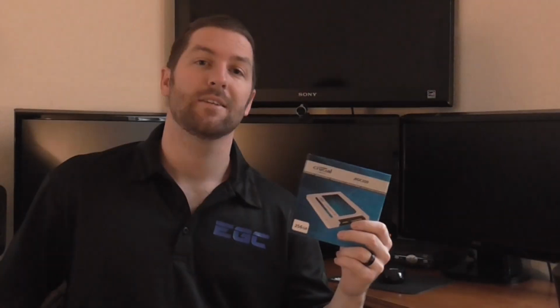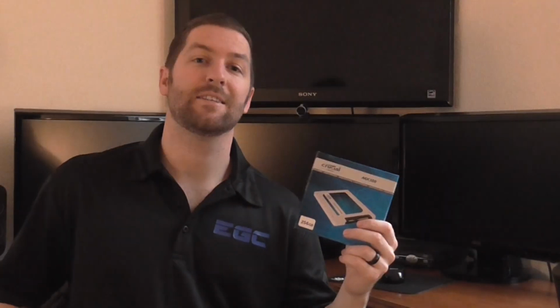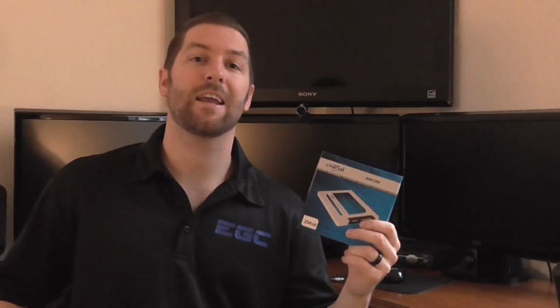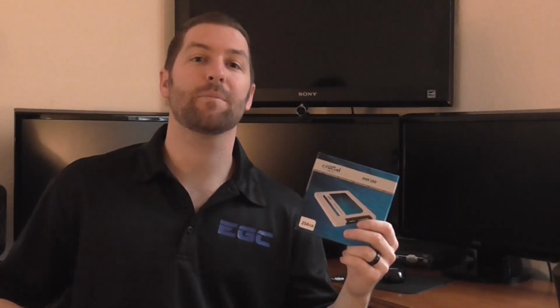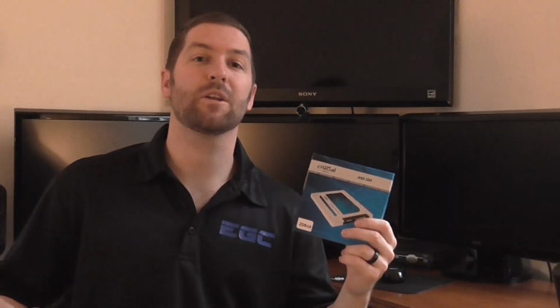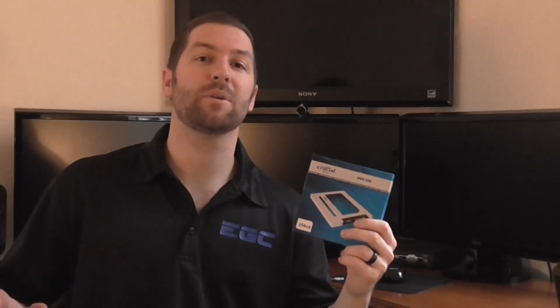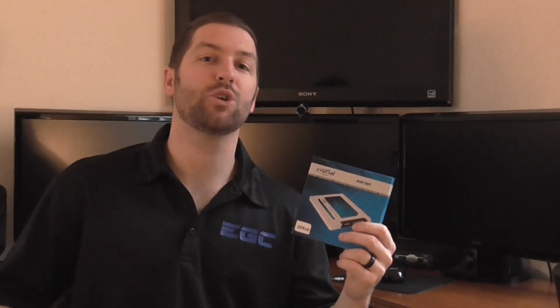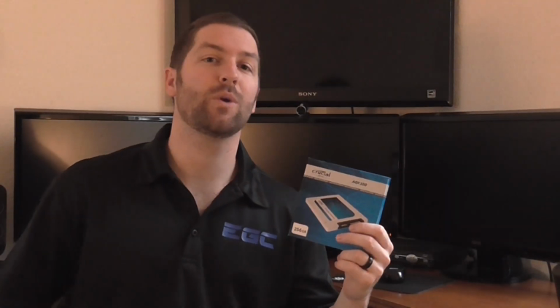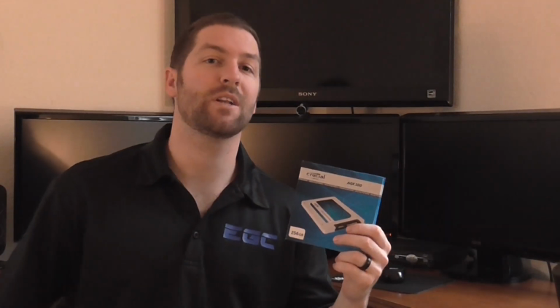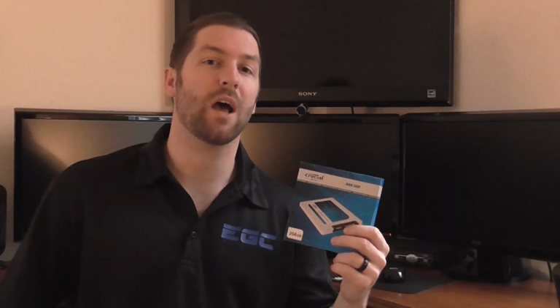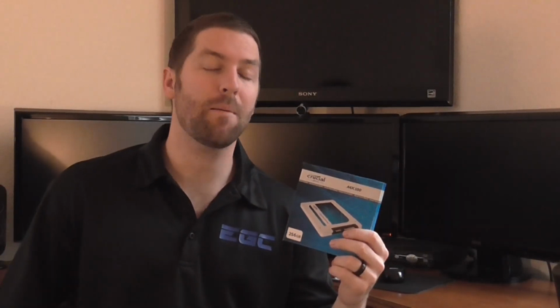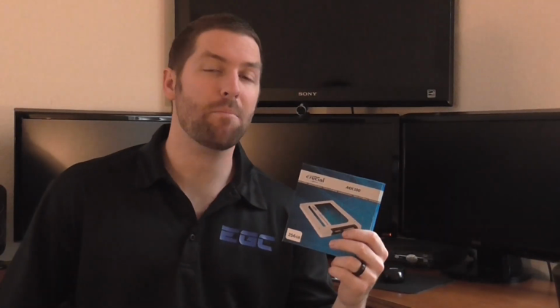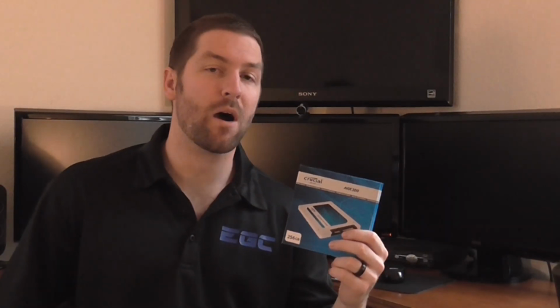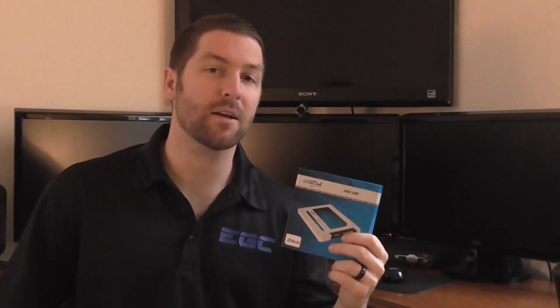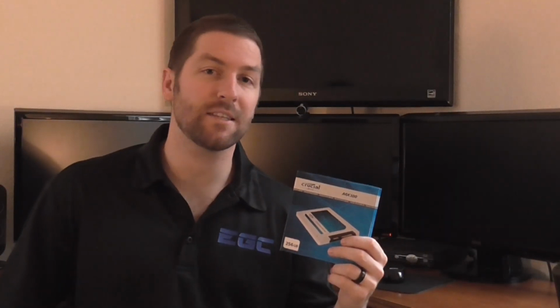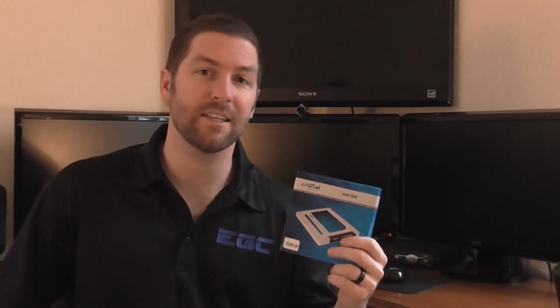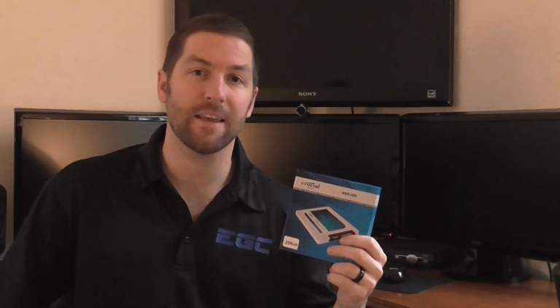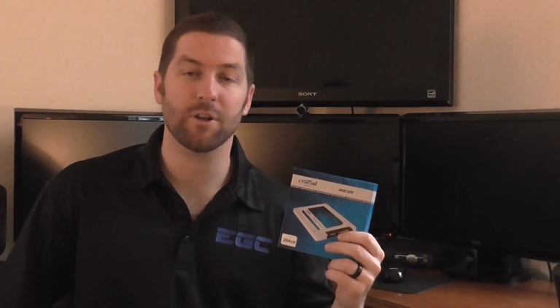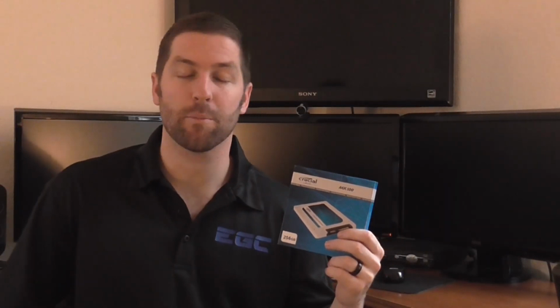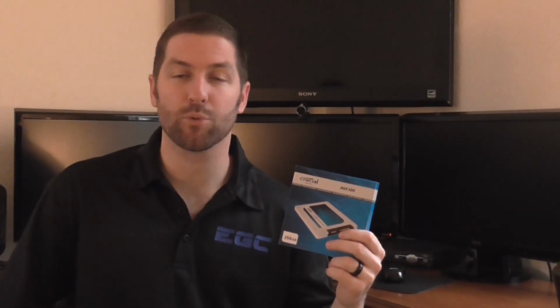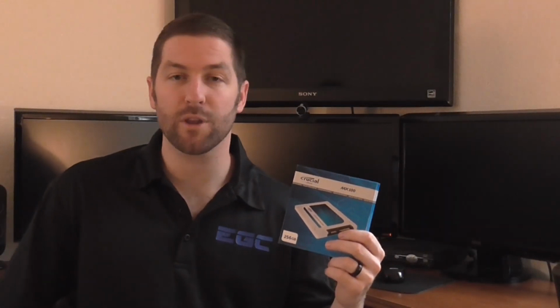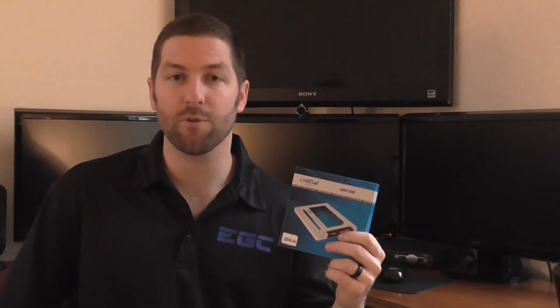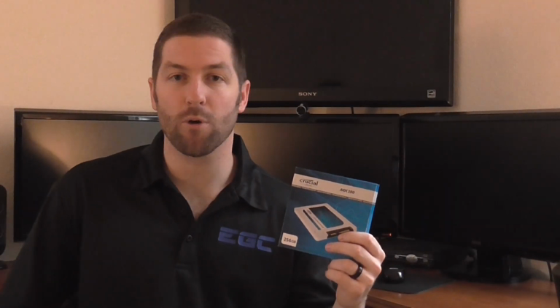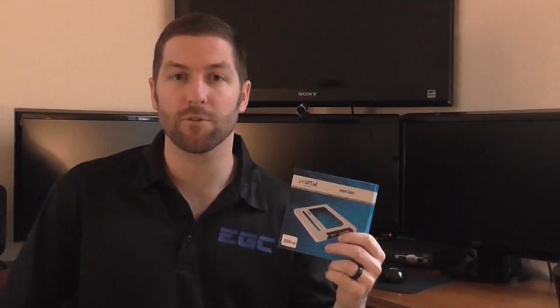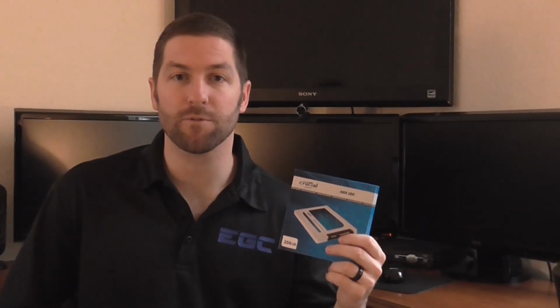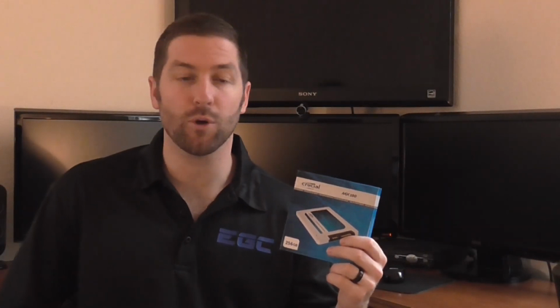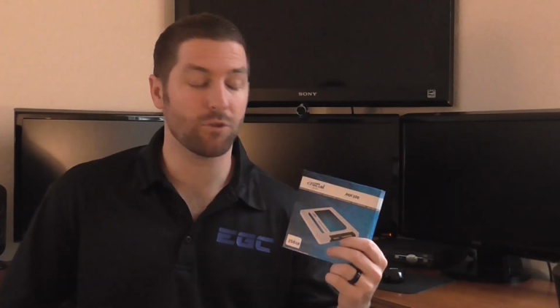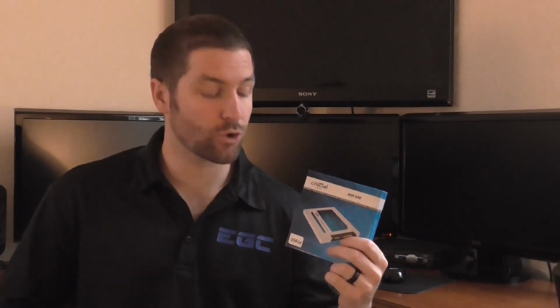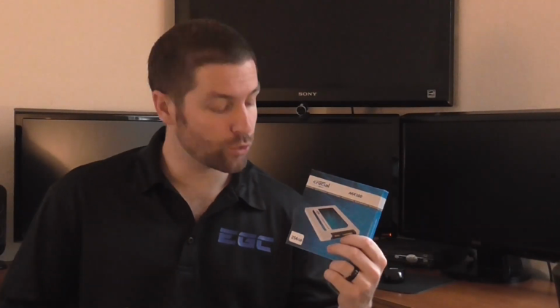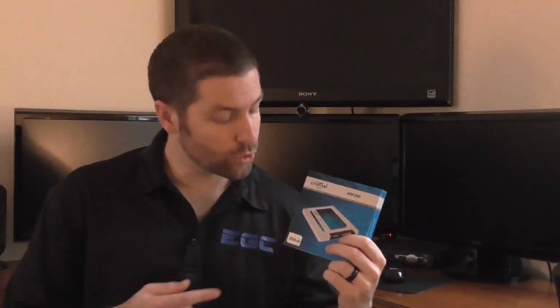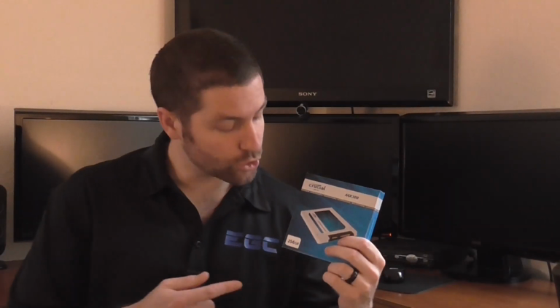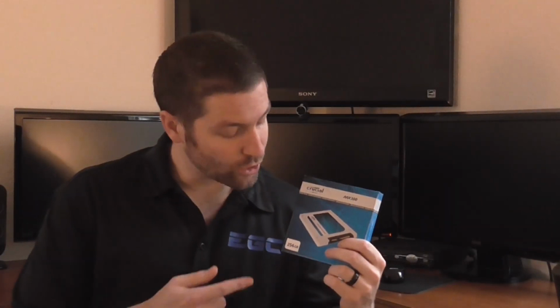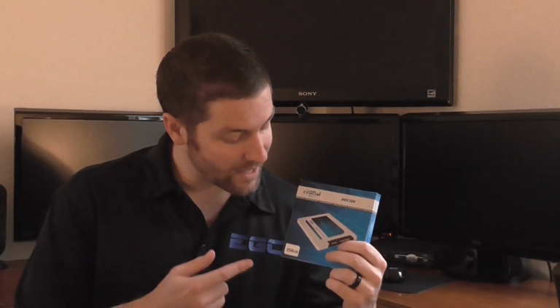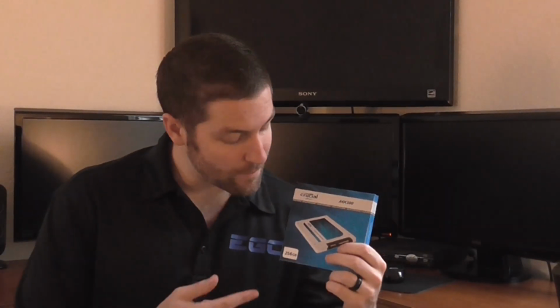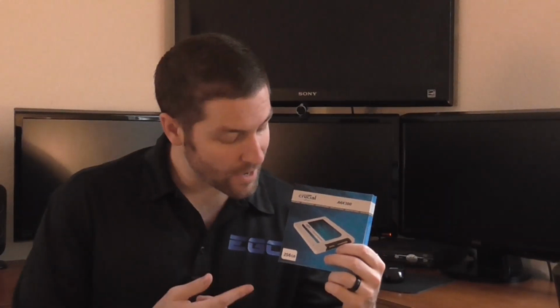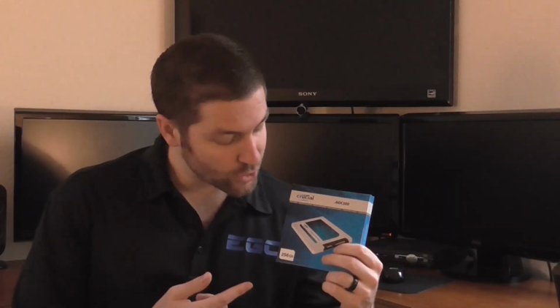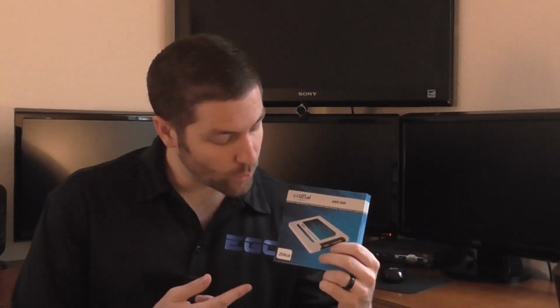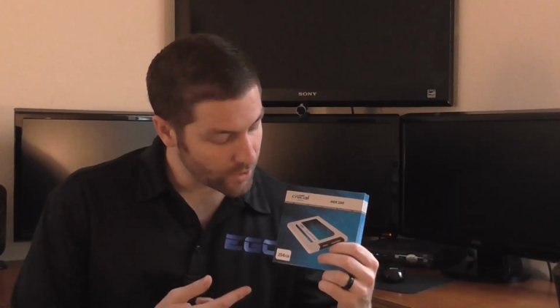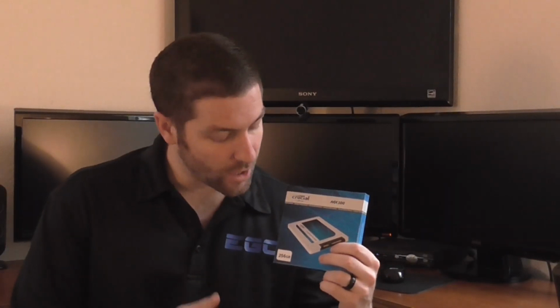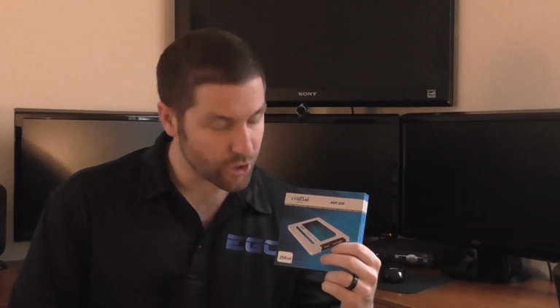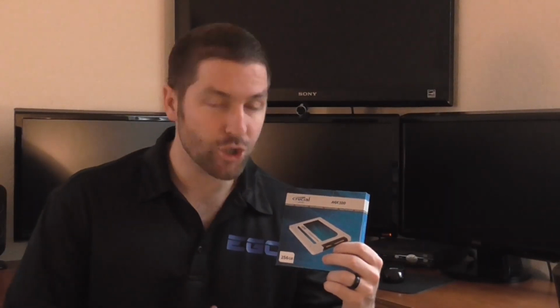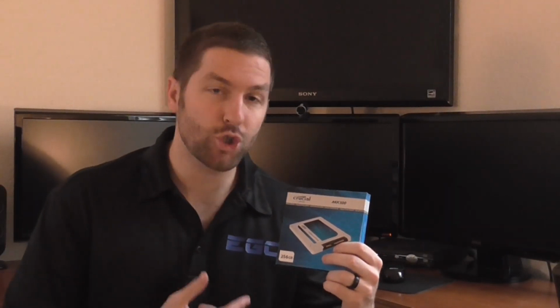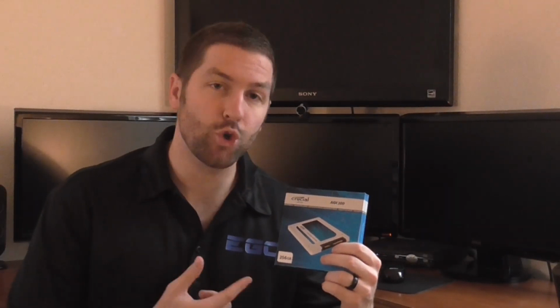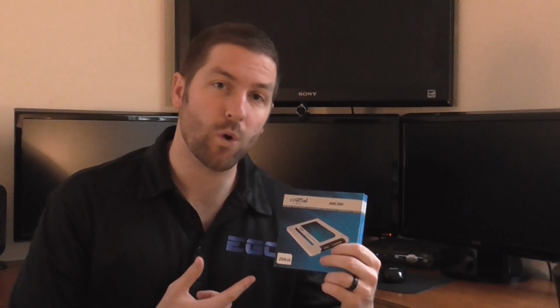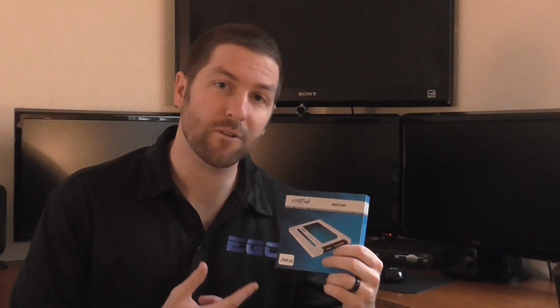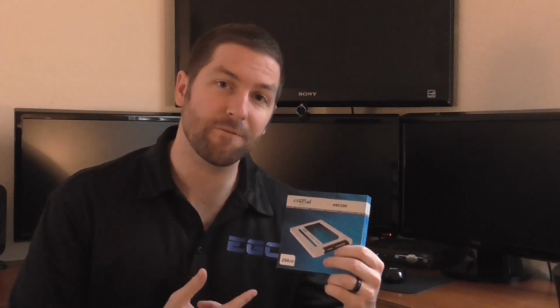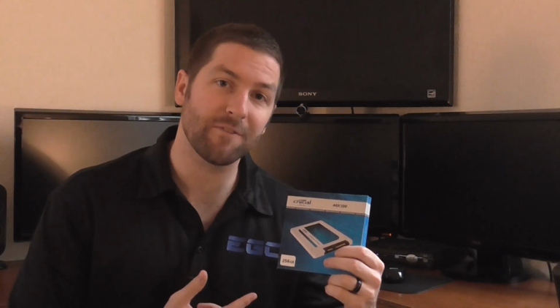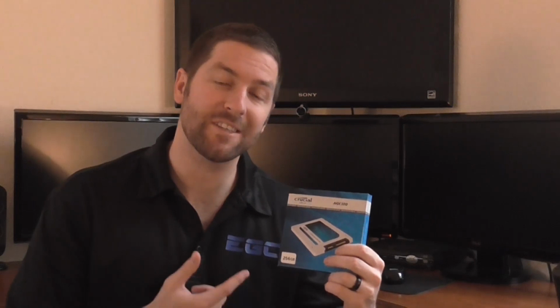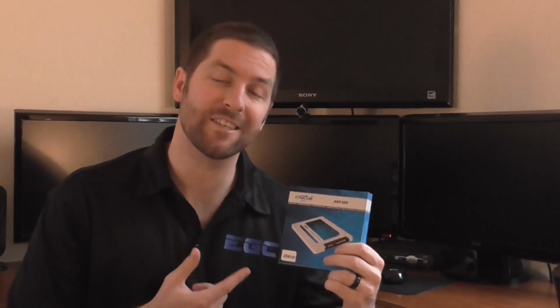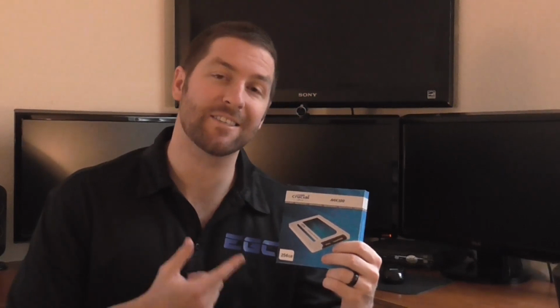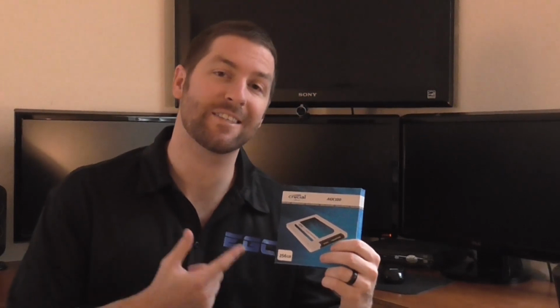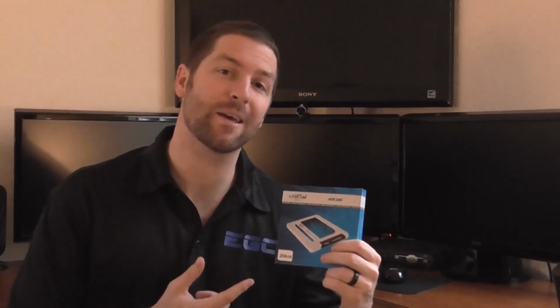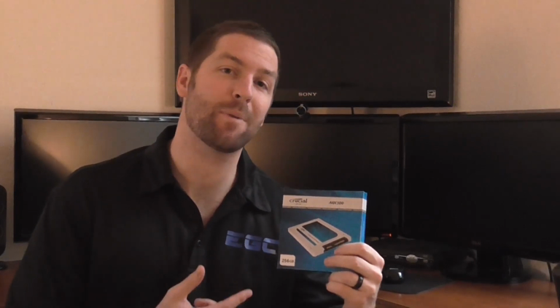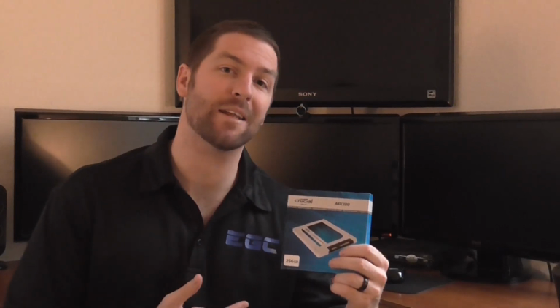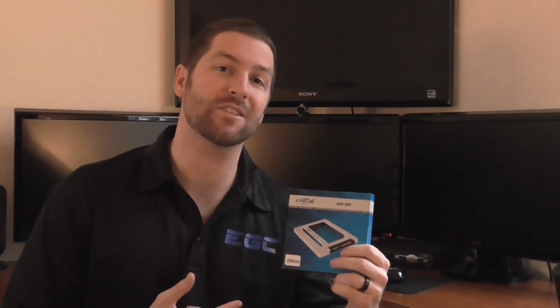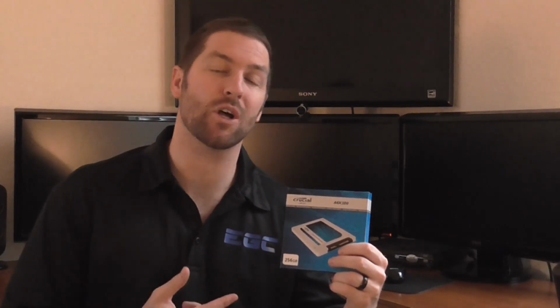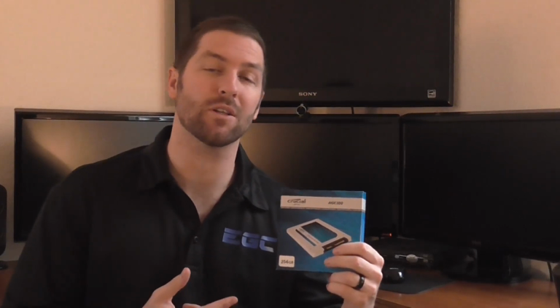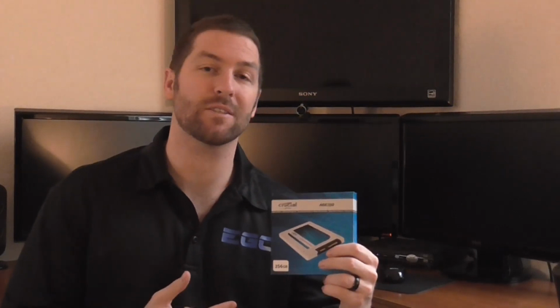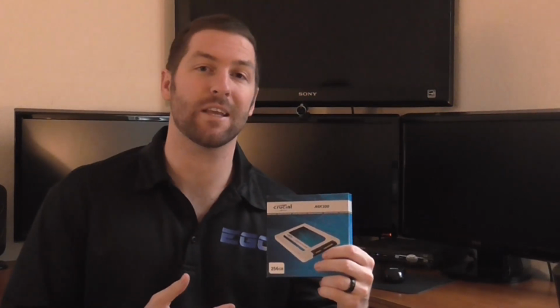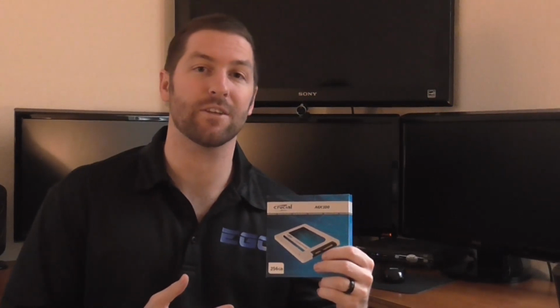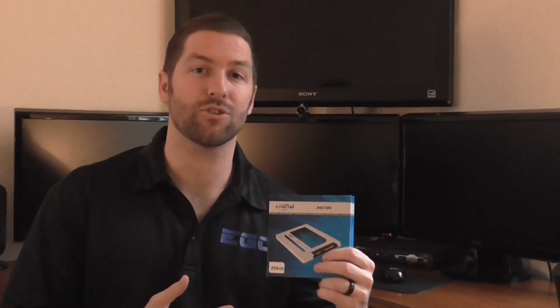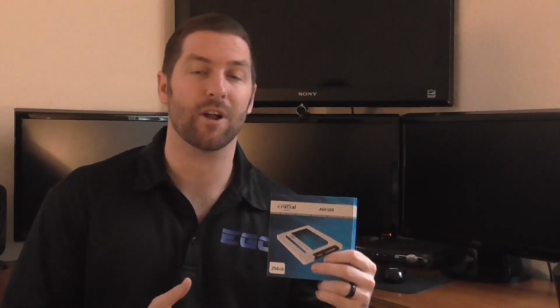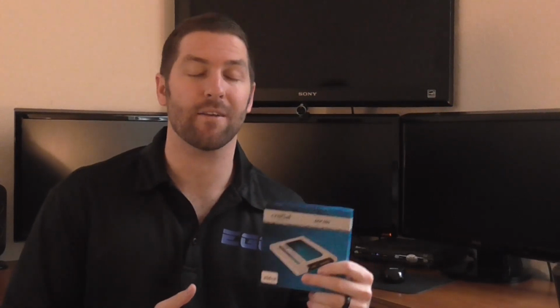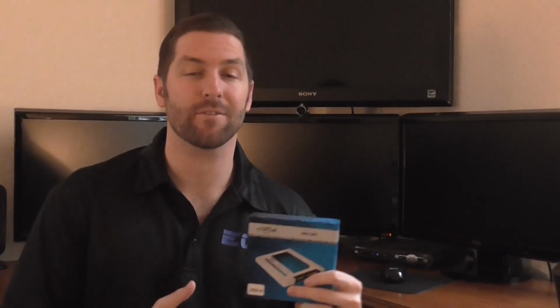Today I'm going to be doing an unboxing and giving a brief overview of the Crucial MX100 256GB Solid State Drive.